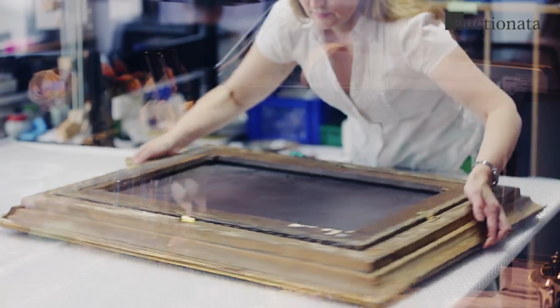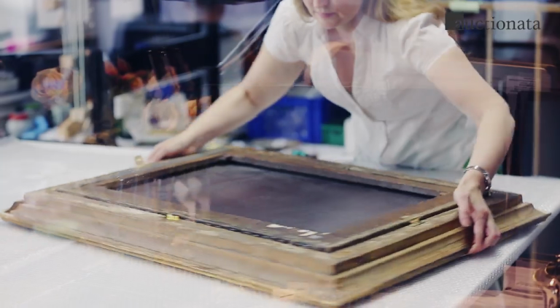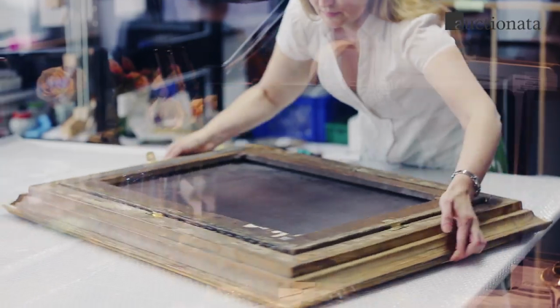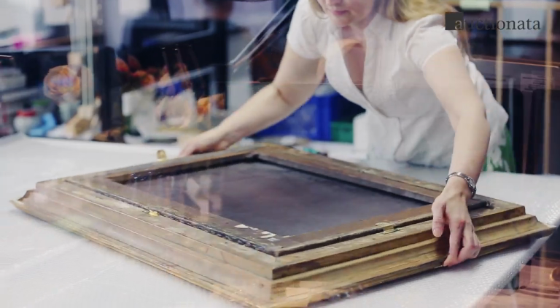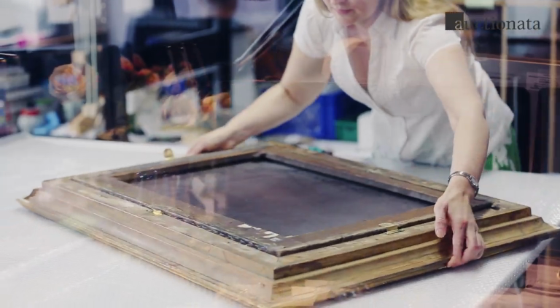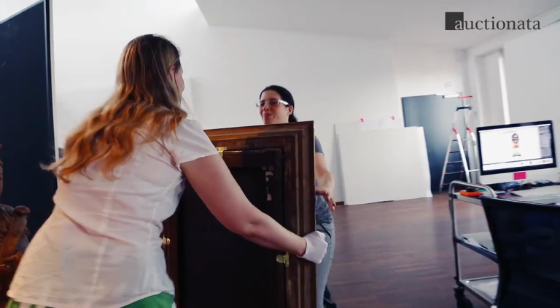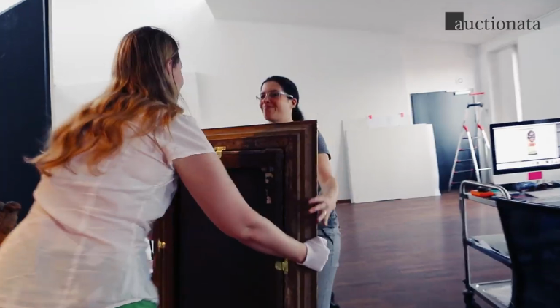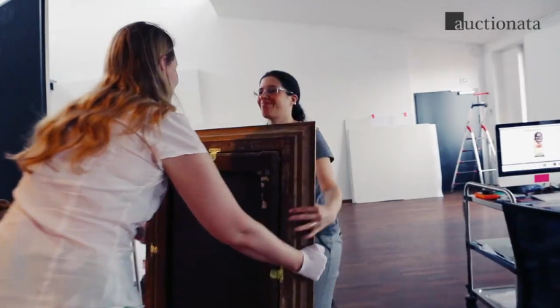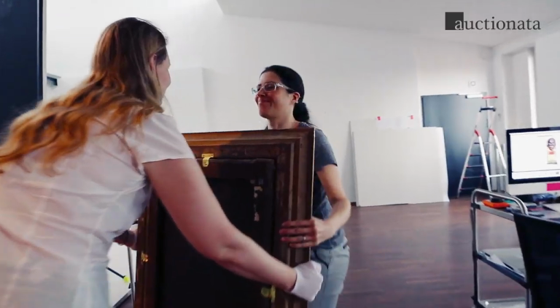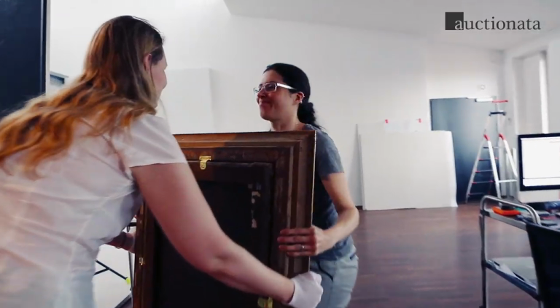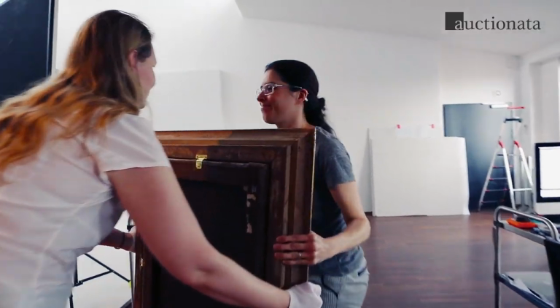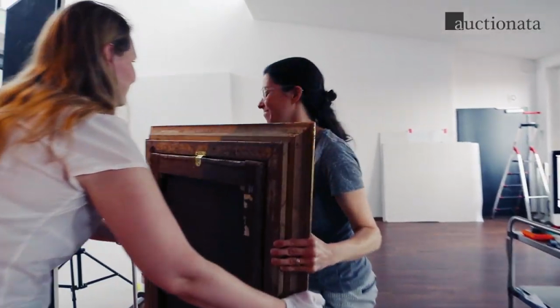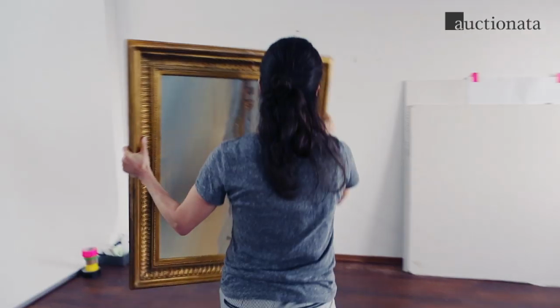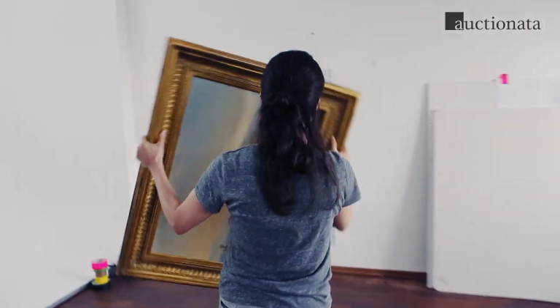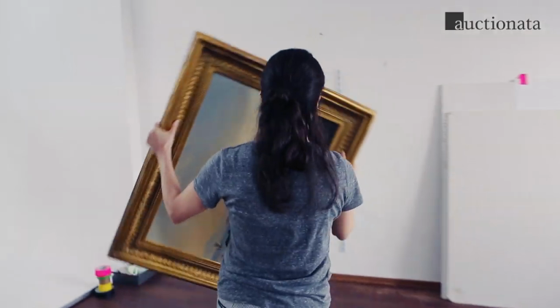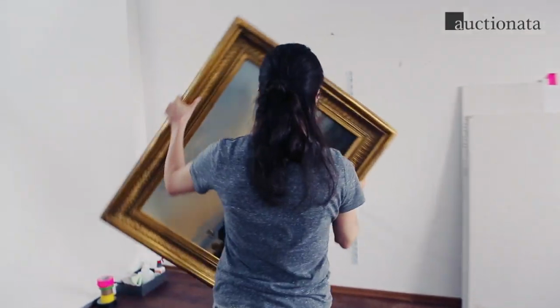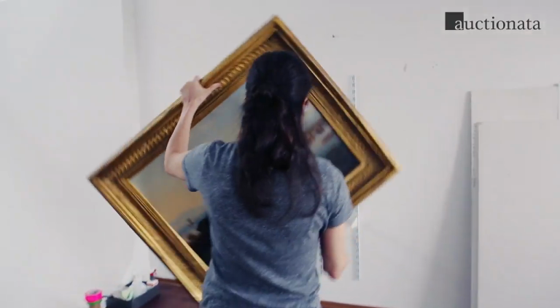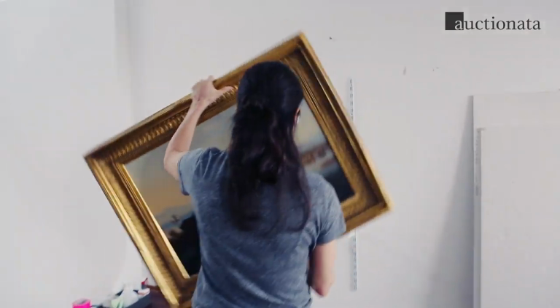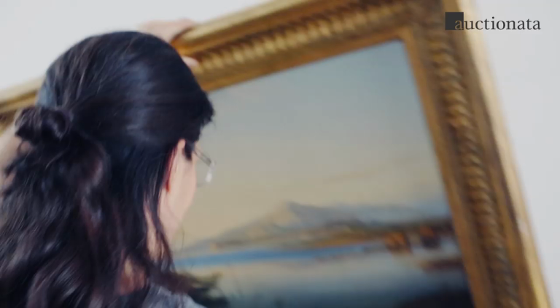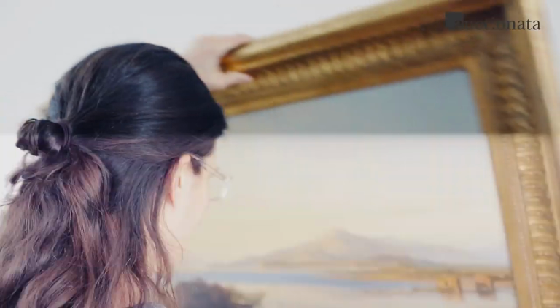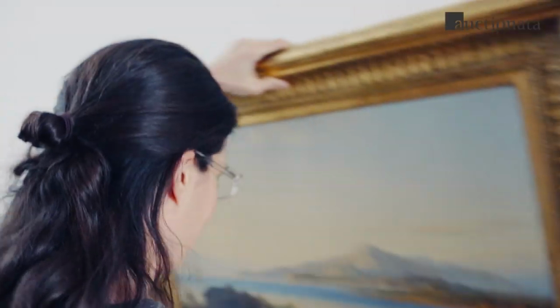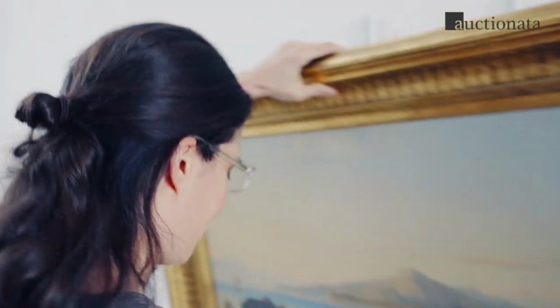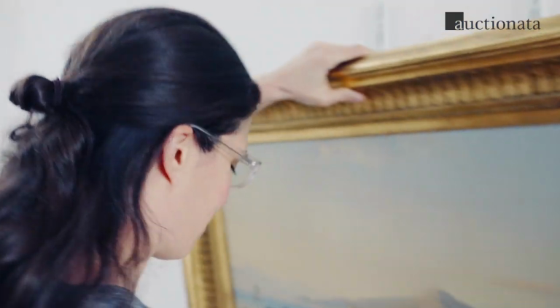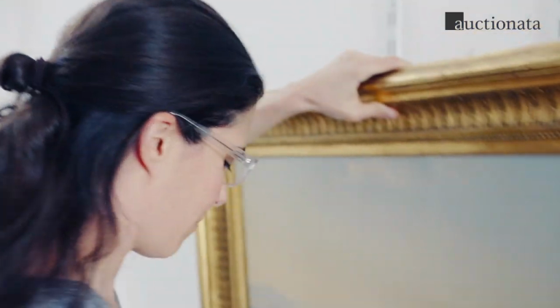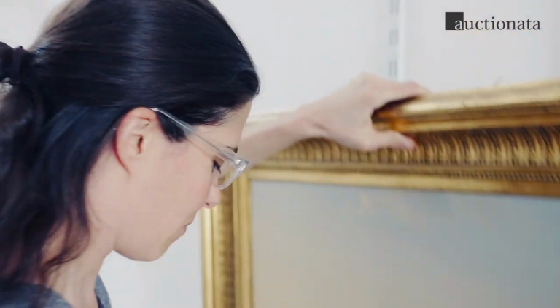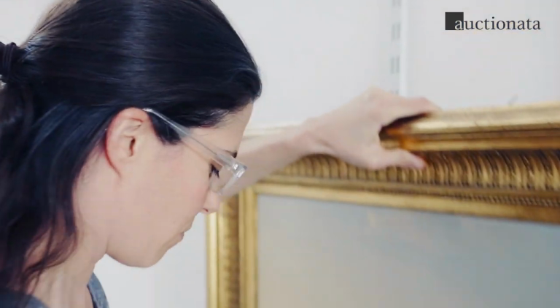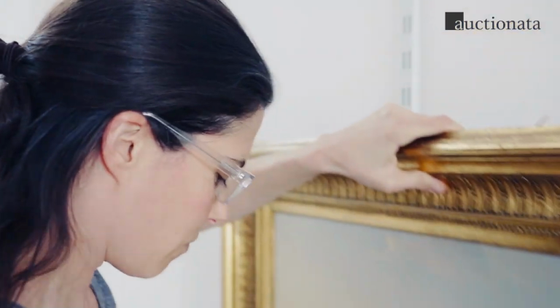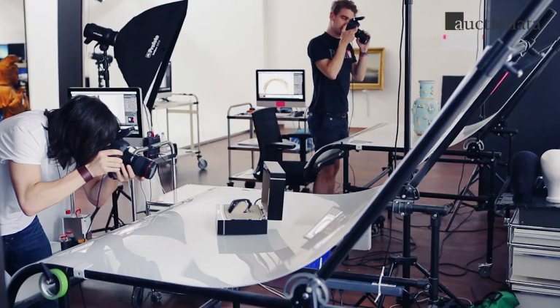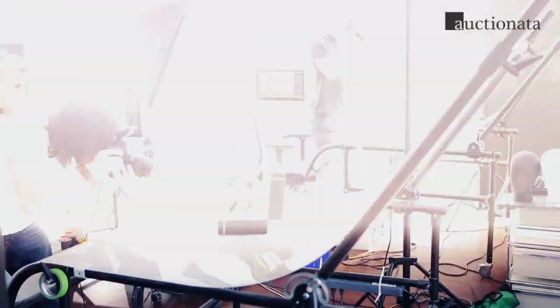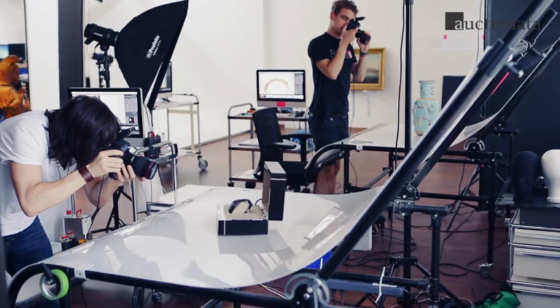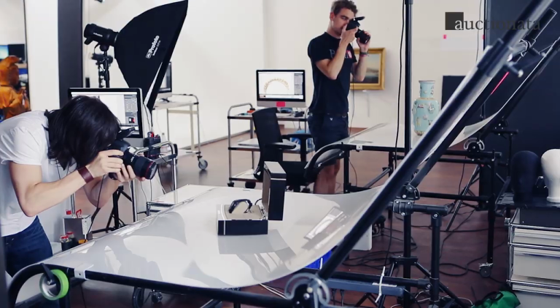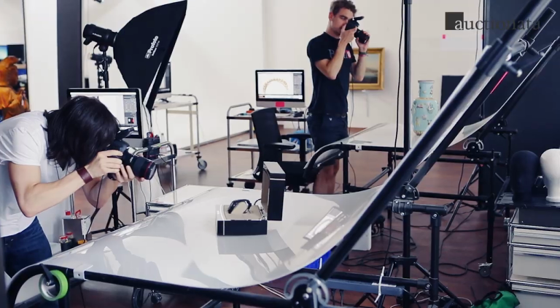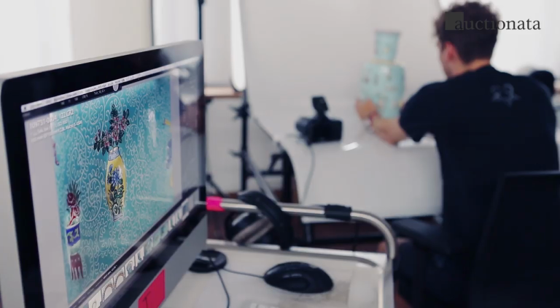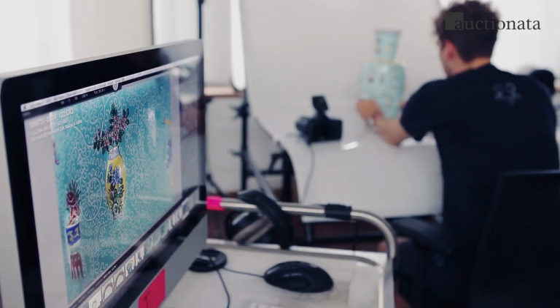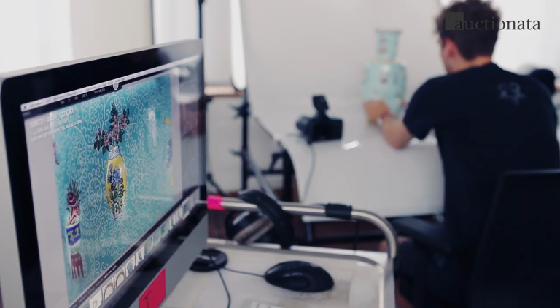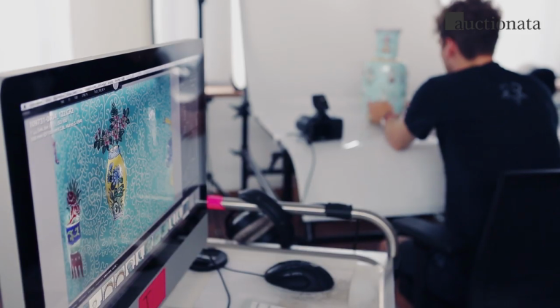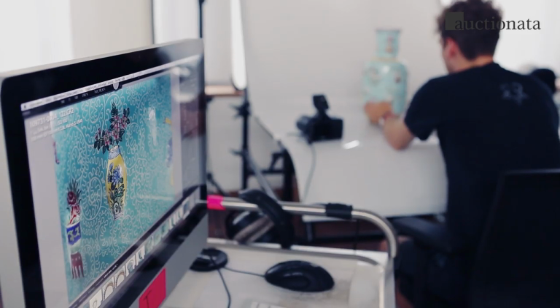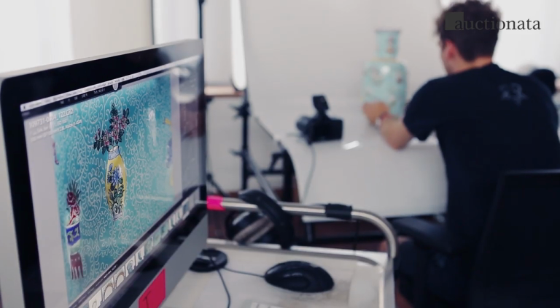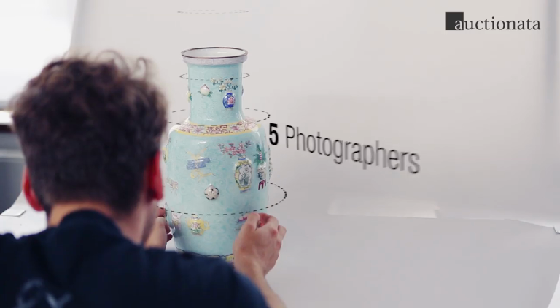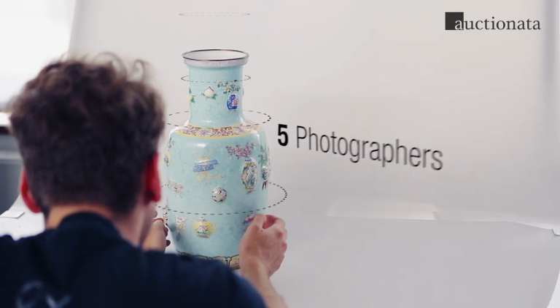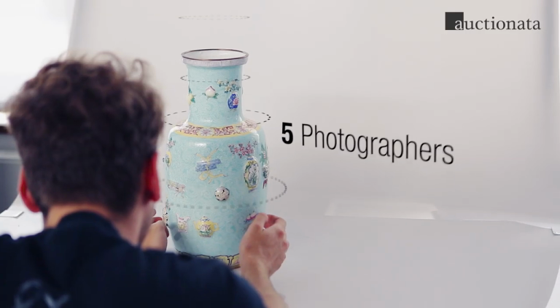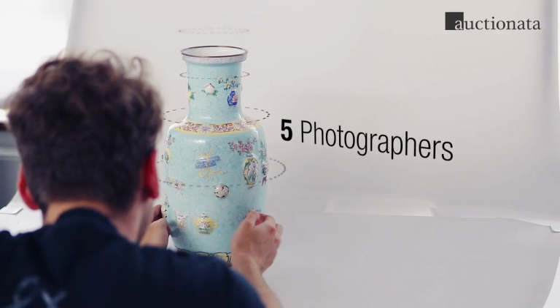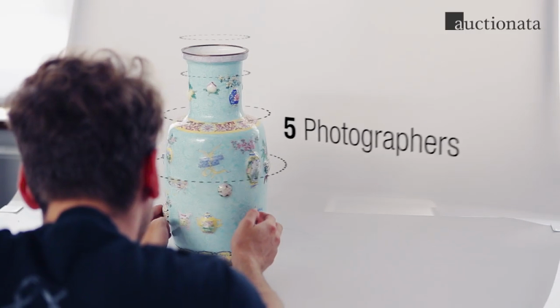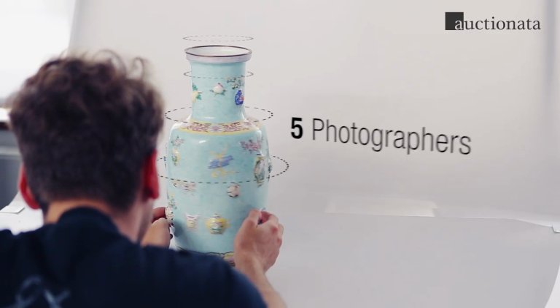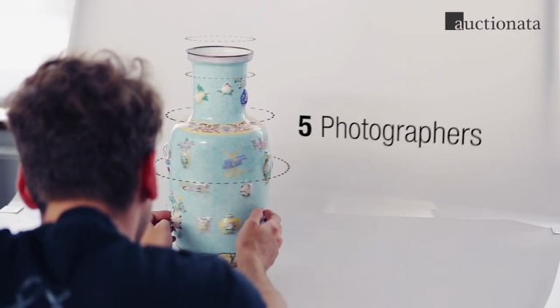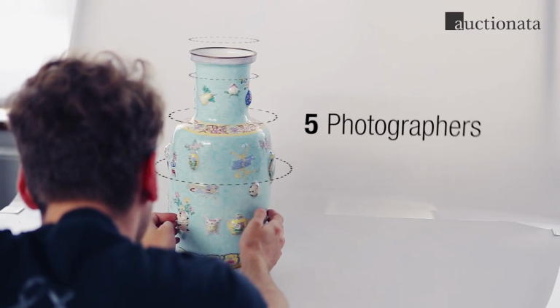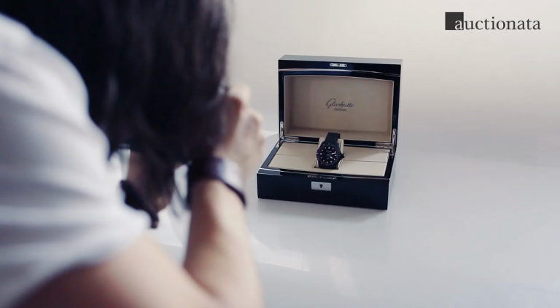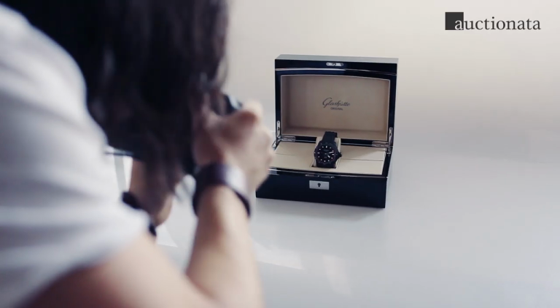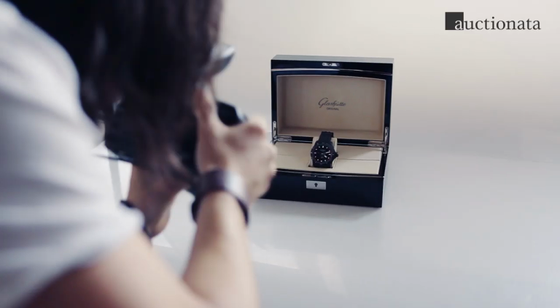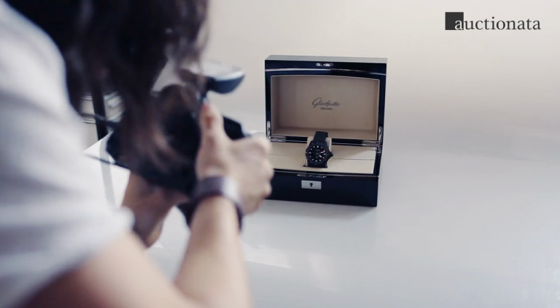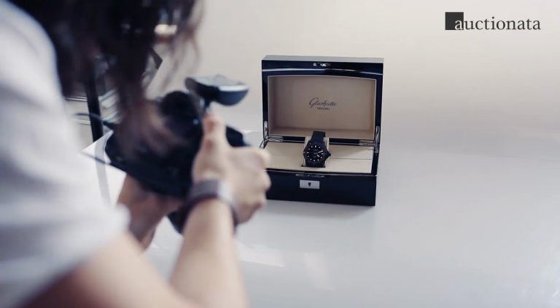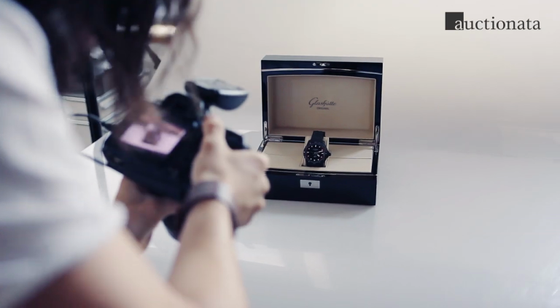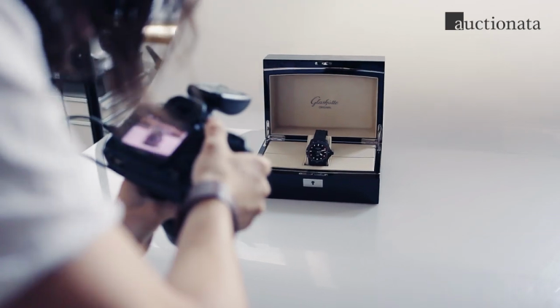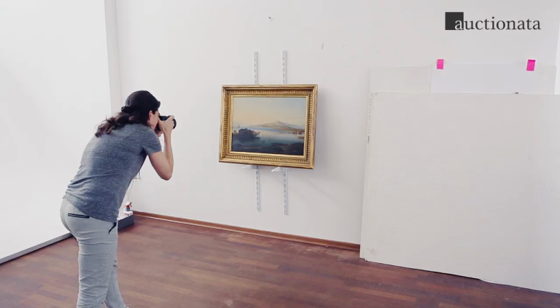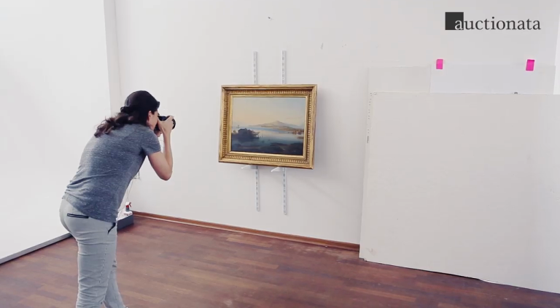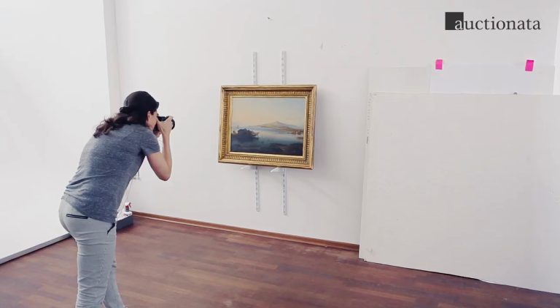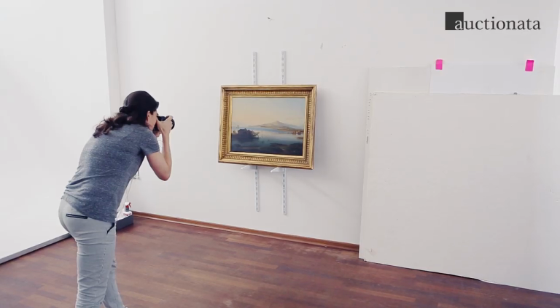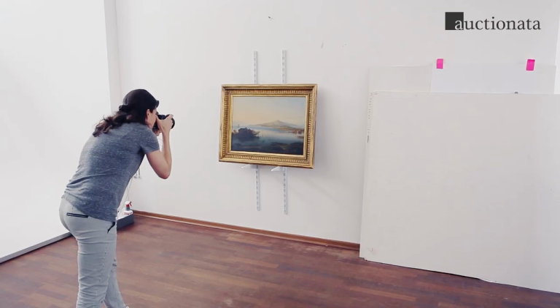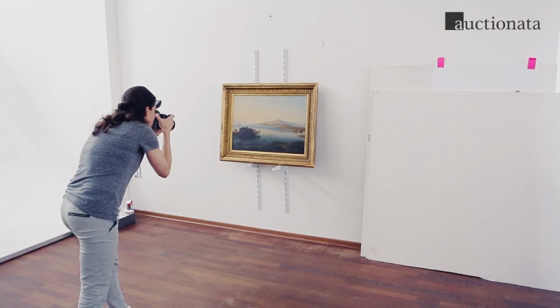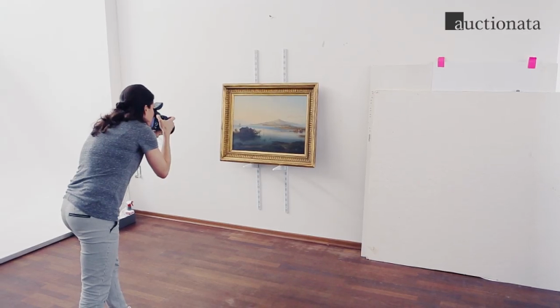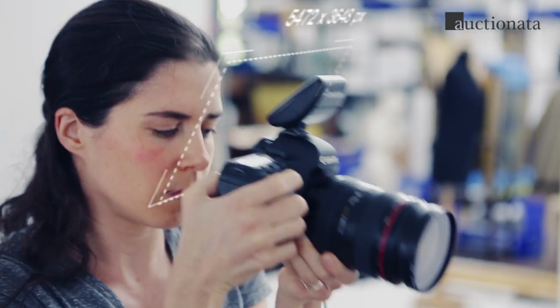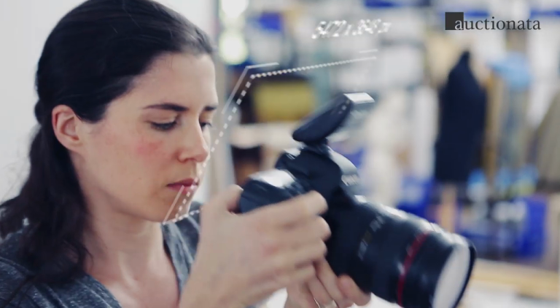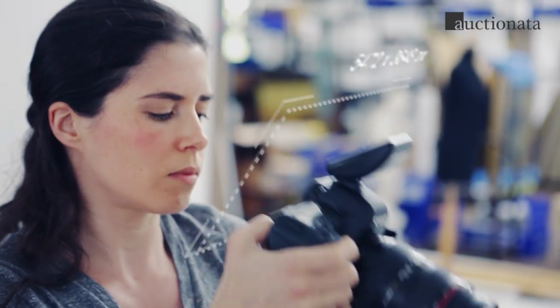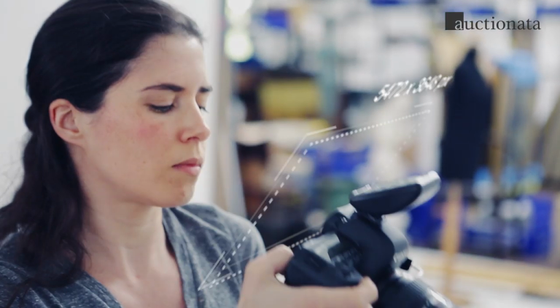We photograph every item in a professional studio, whether it's a vase, a watch, a painting or a sculpture.